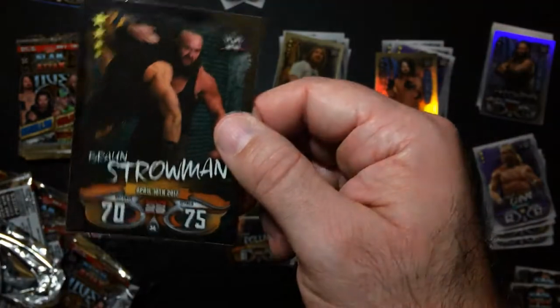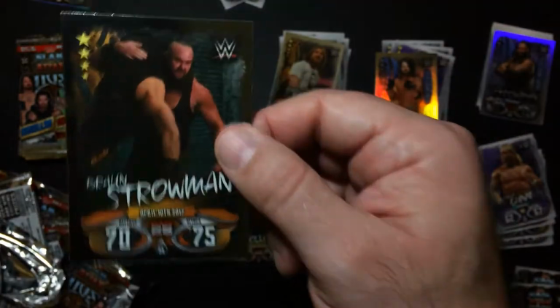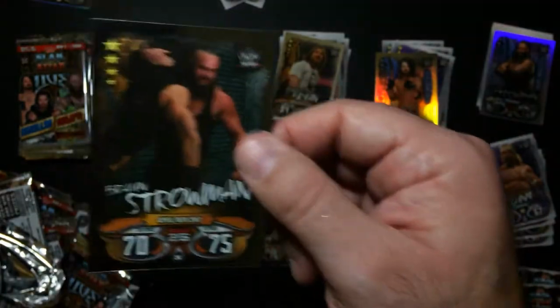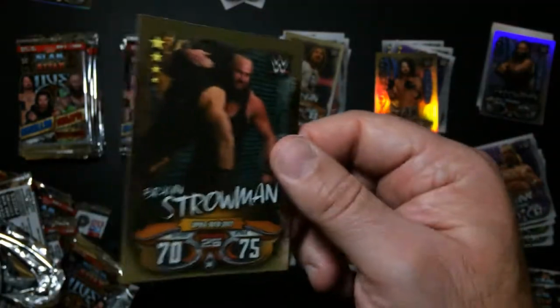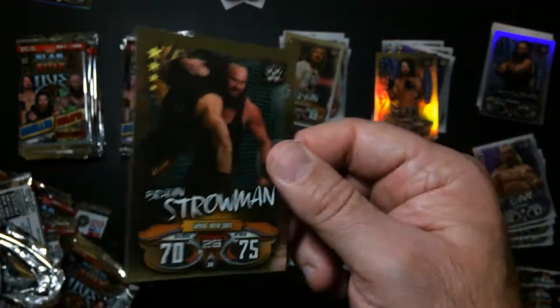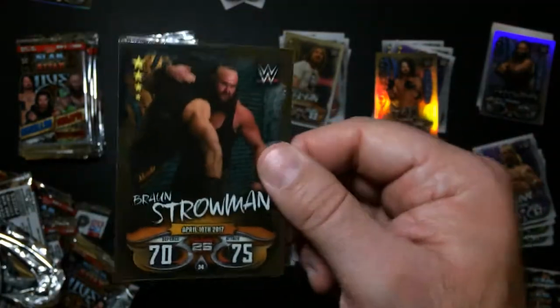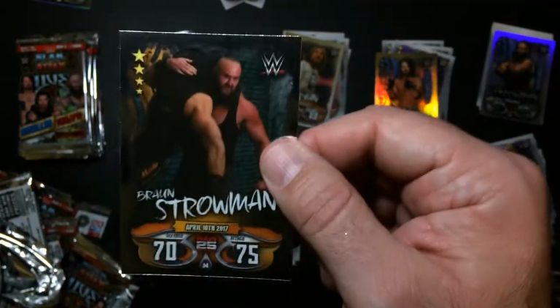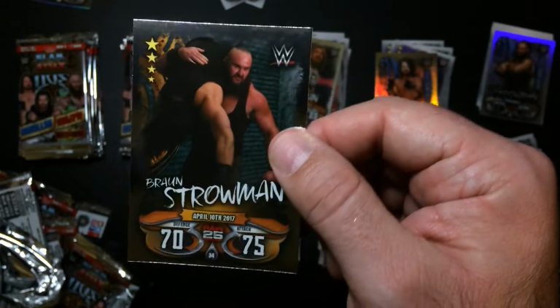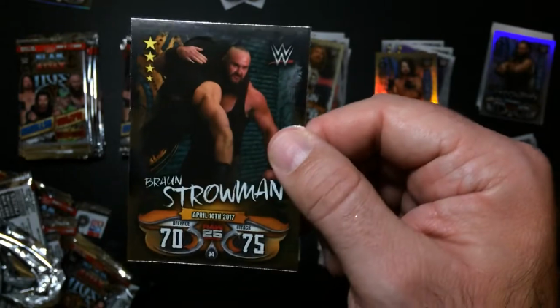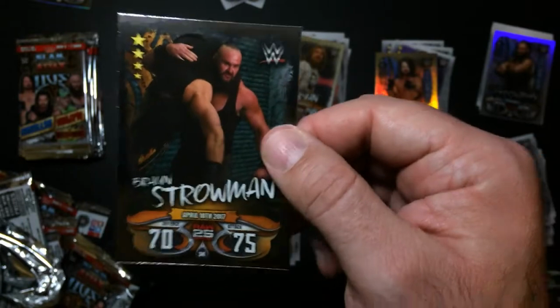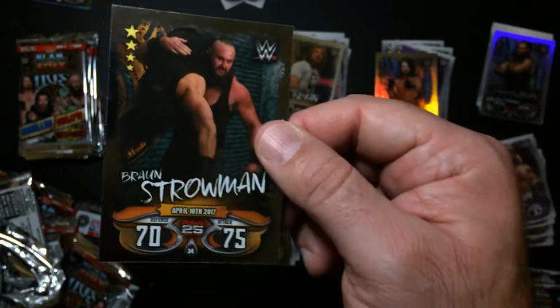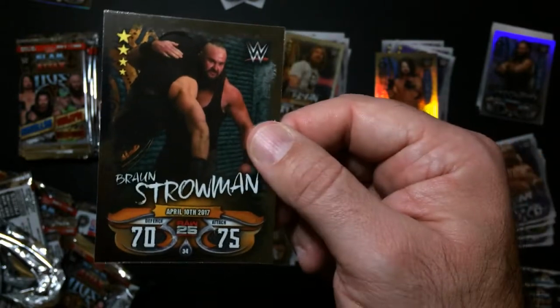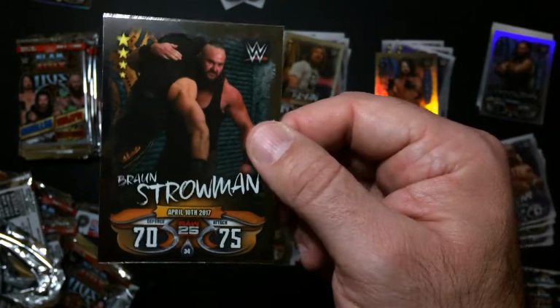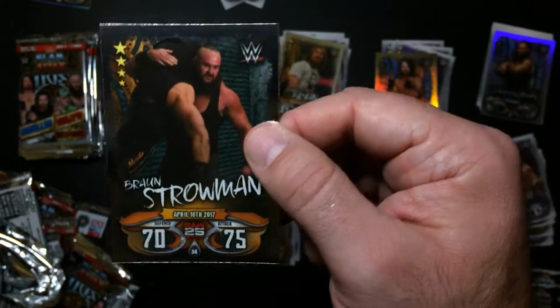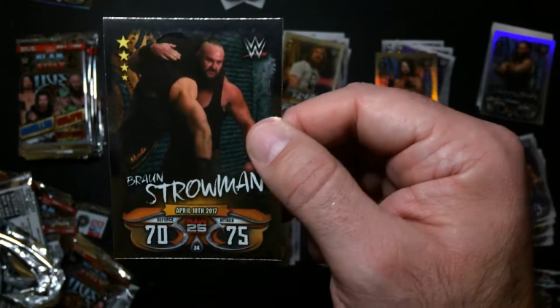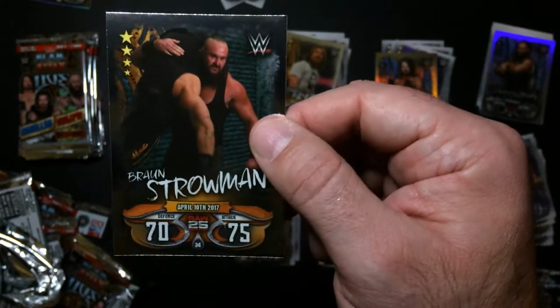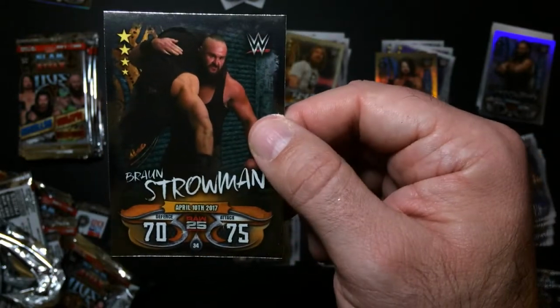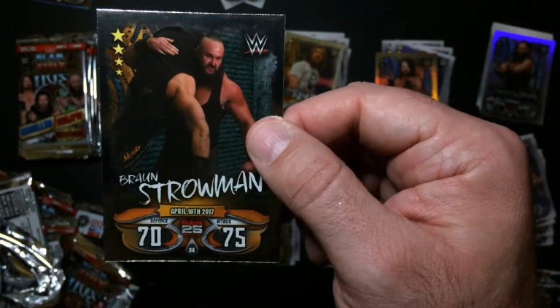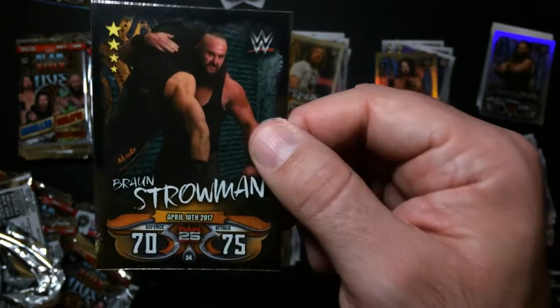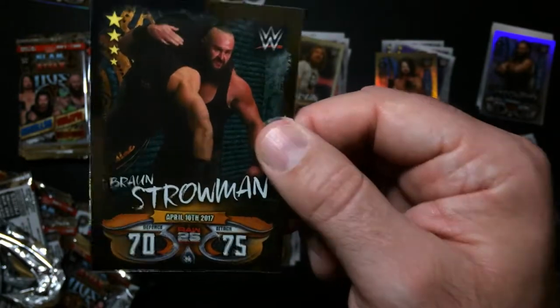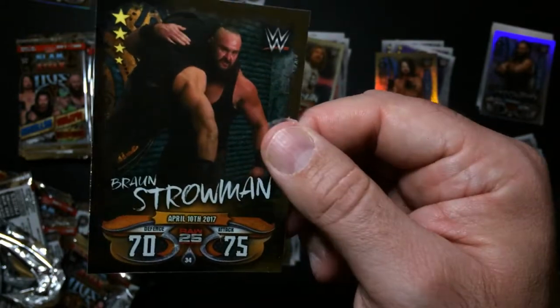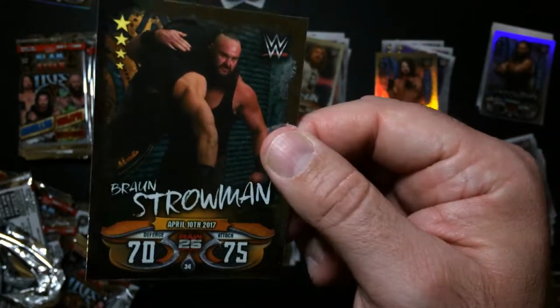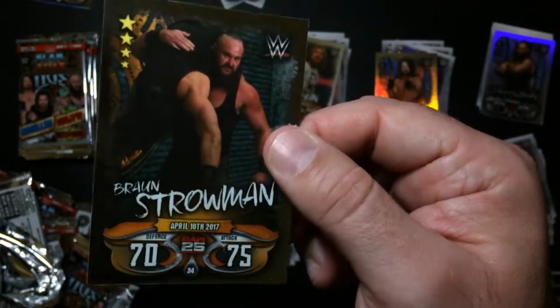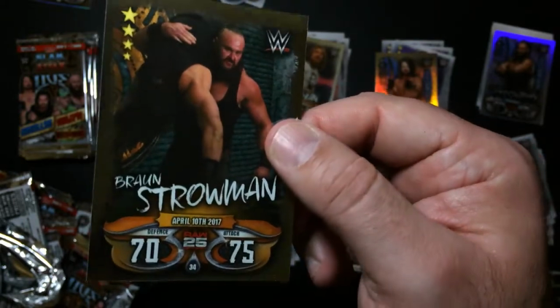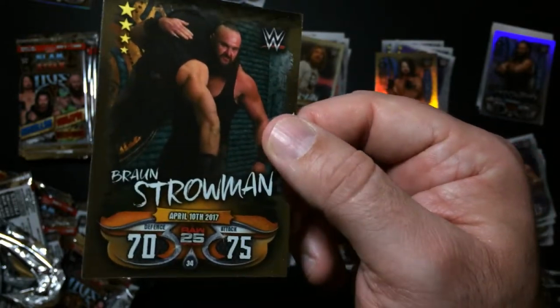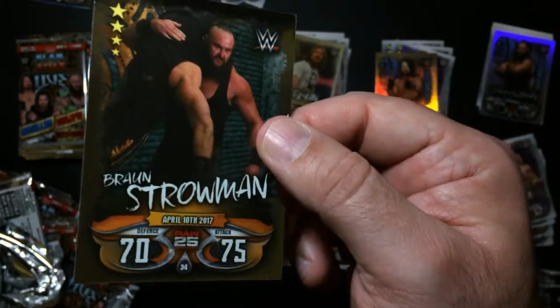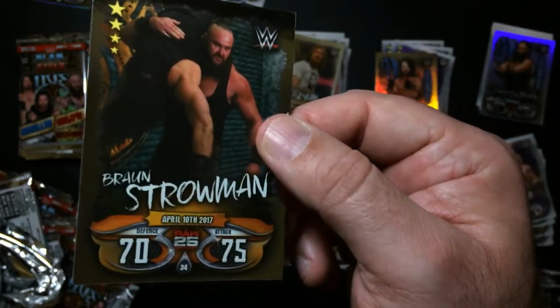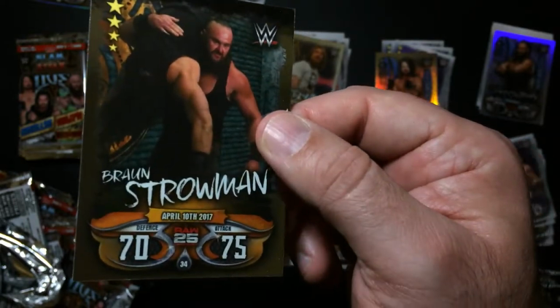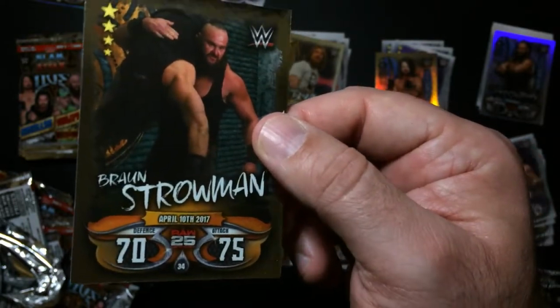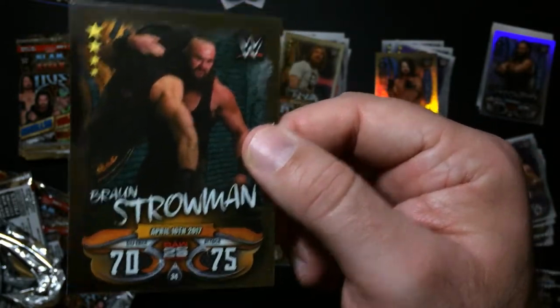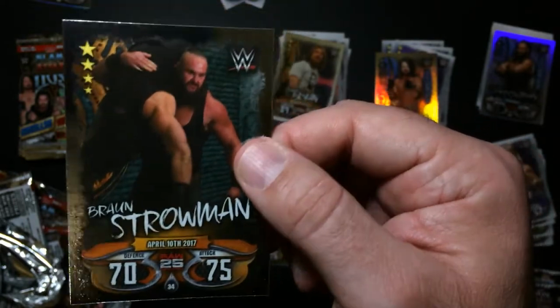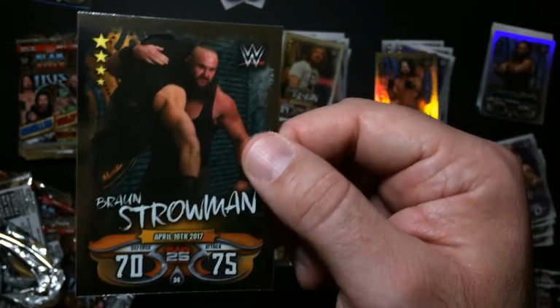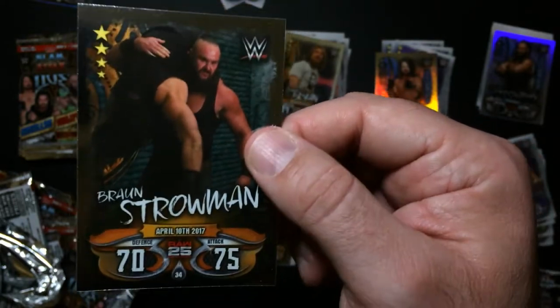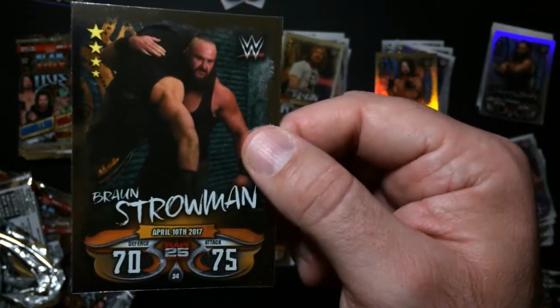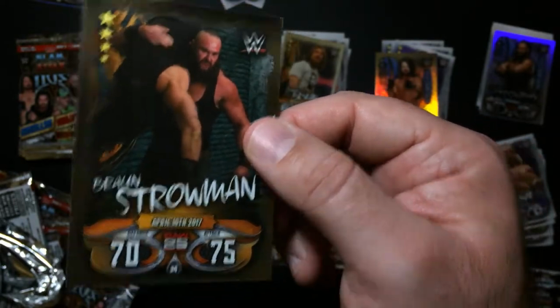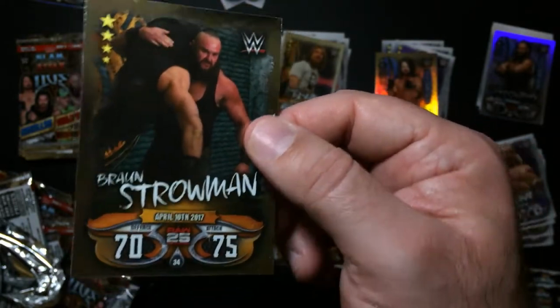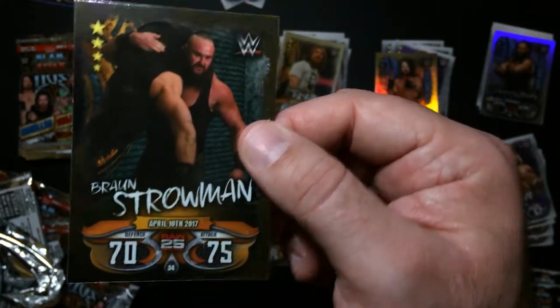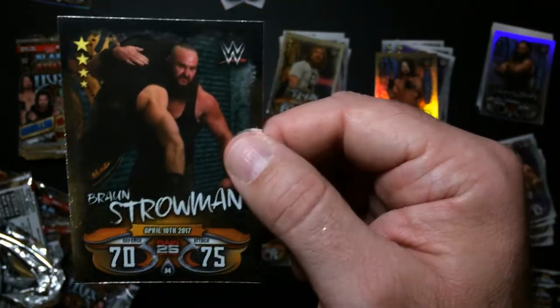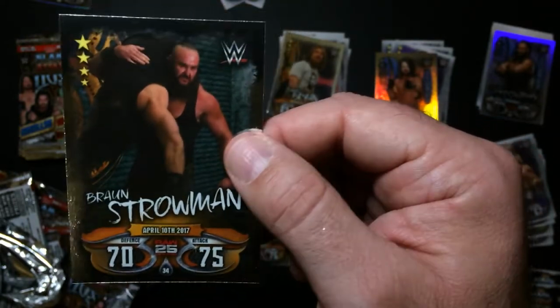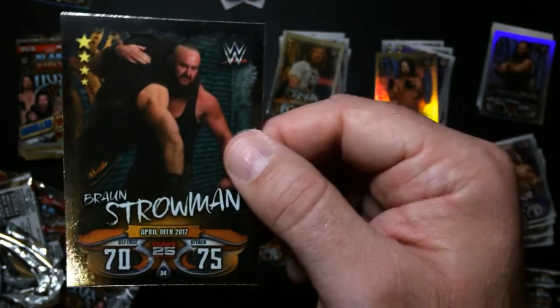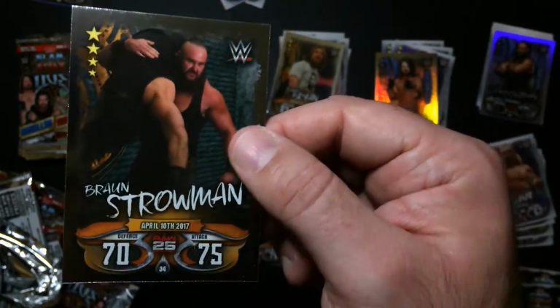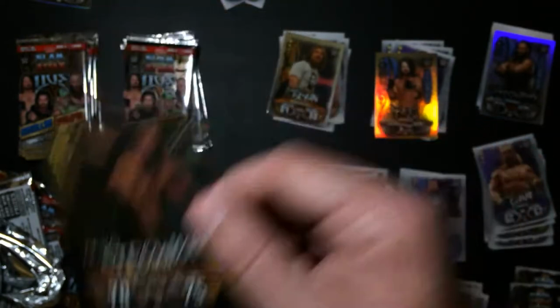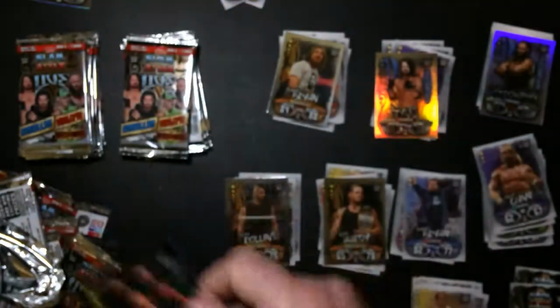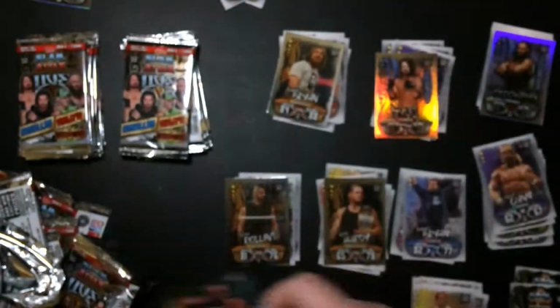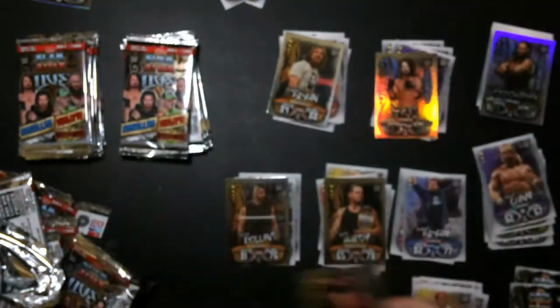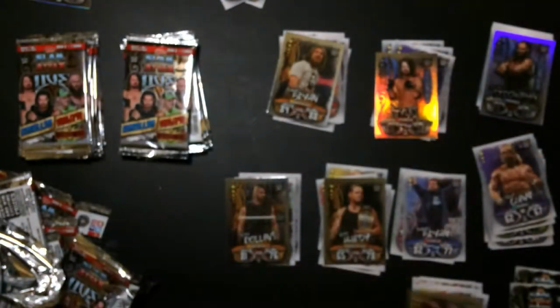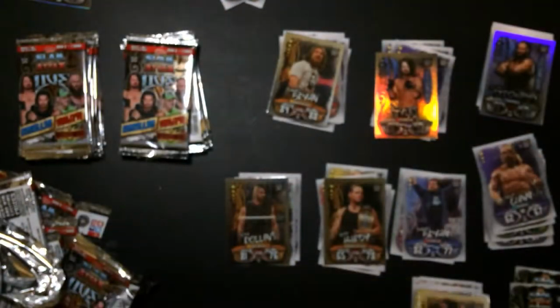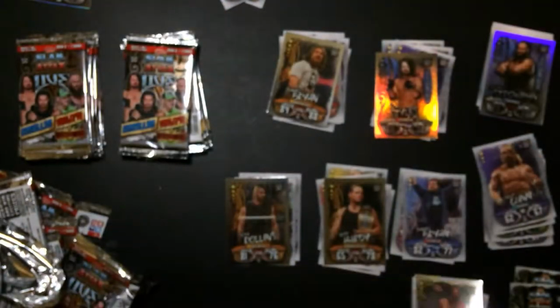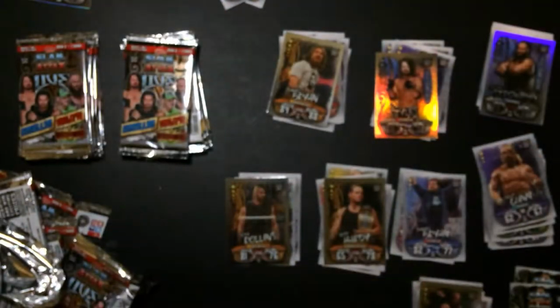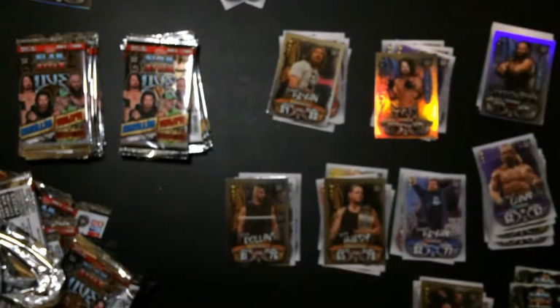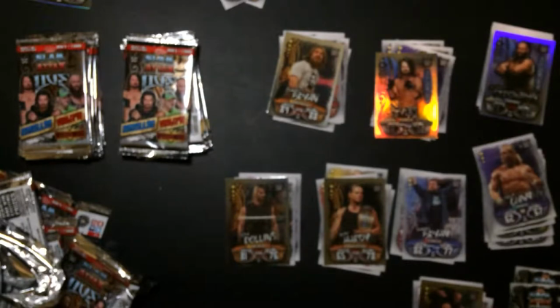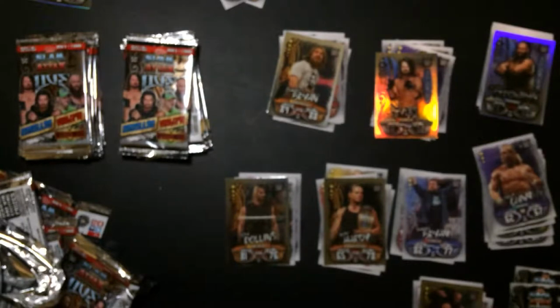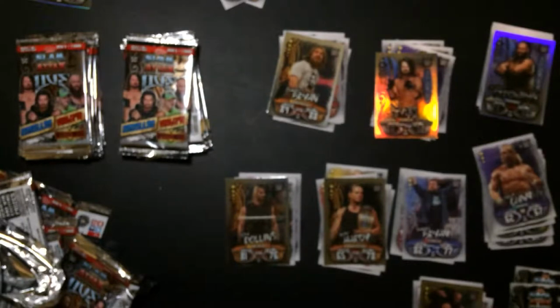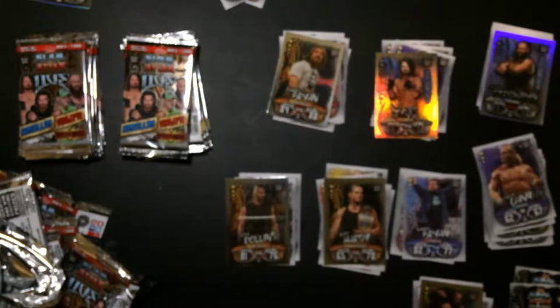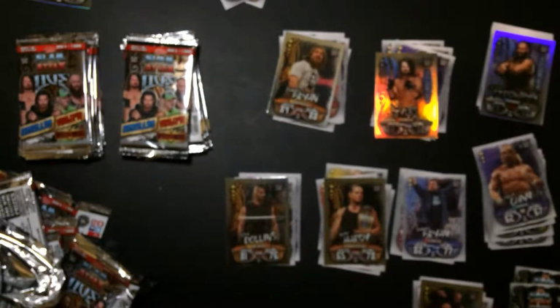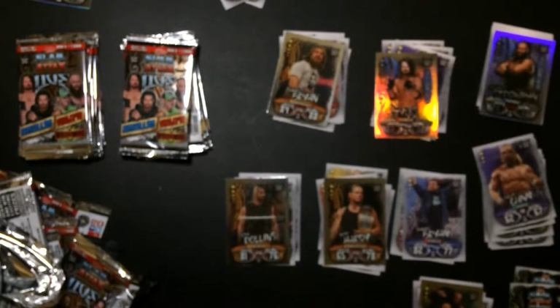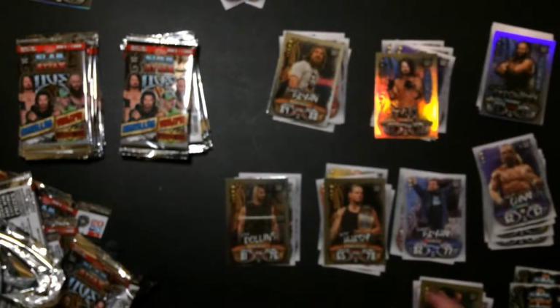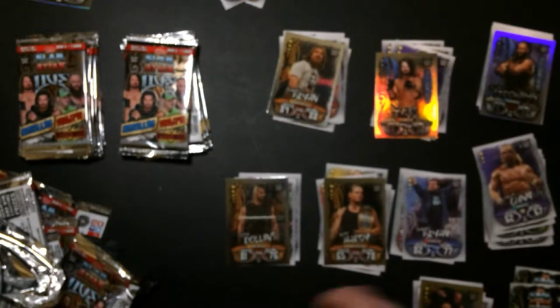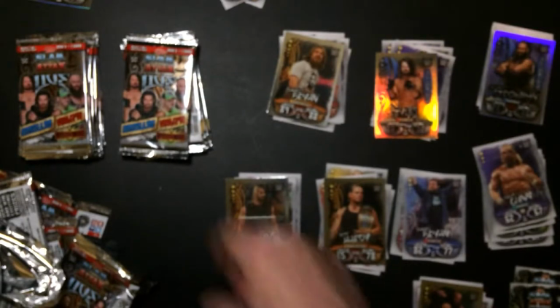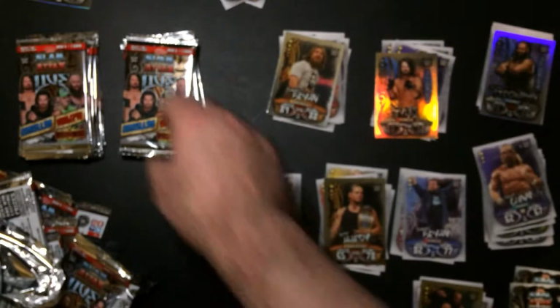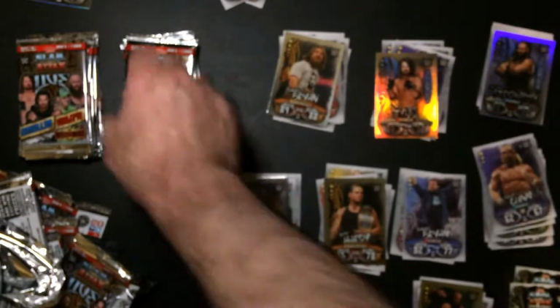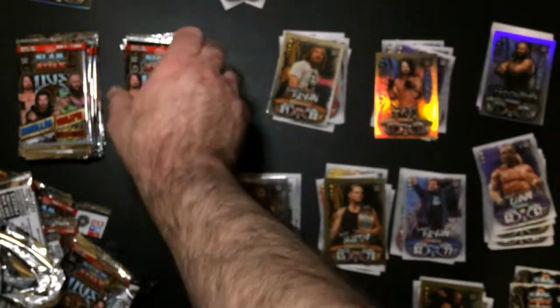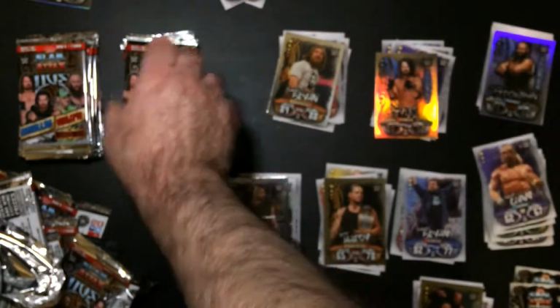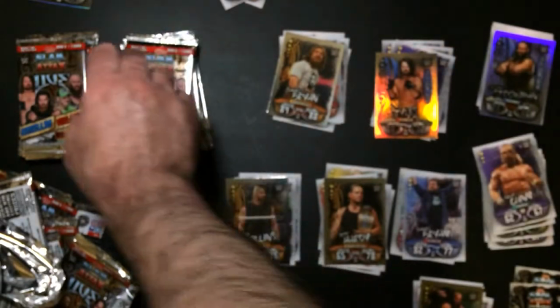Alternate Braun, Powerflam - looks like Roman Reigns. That was a good pack.